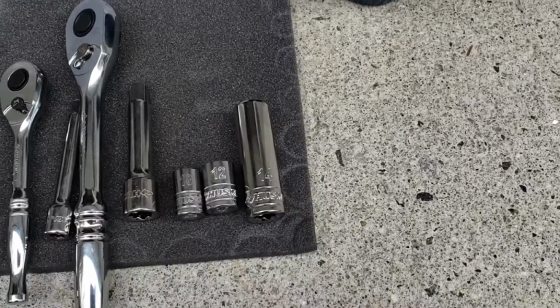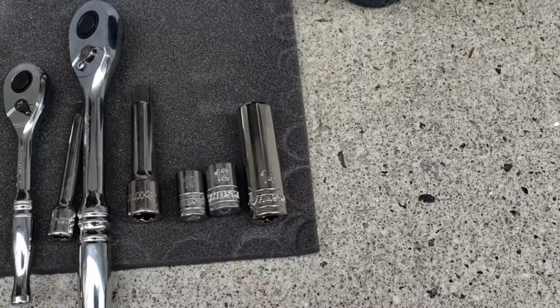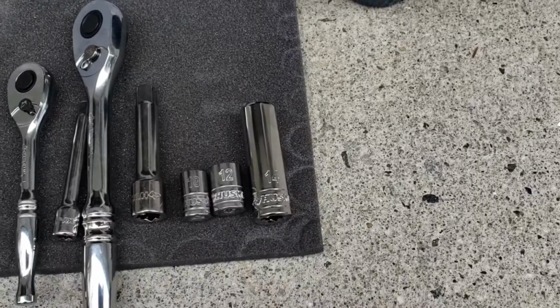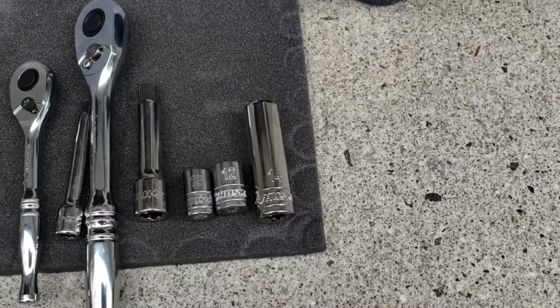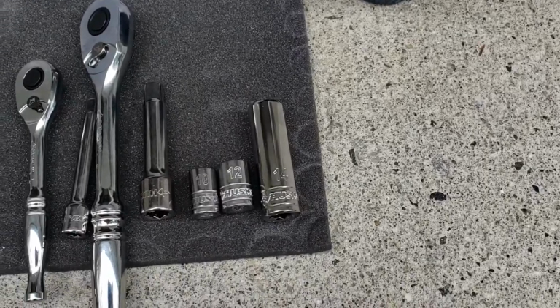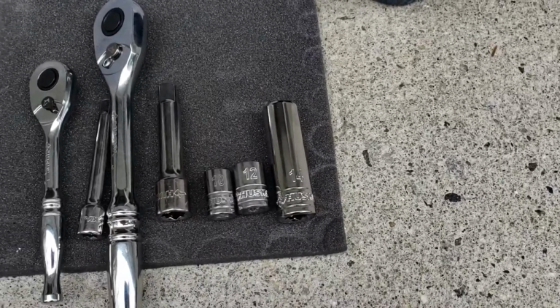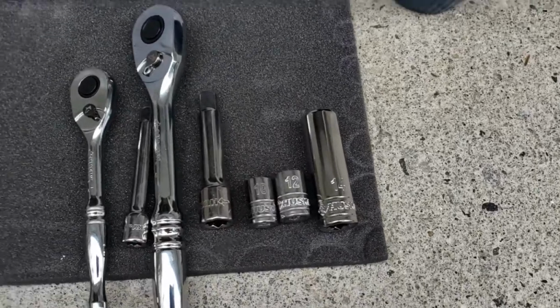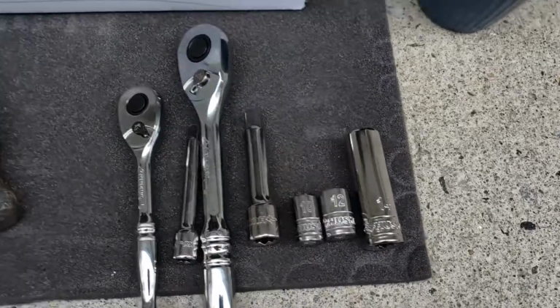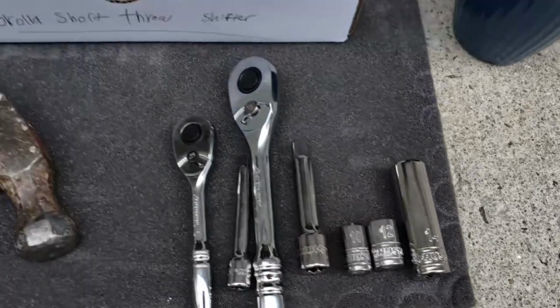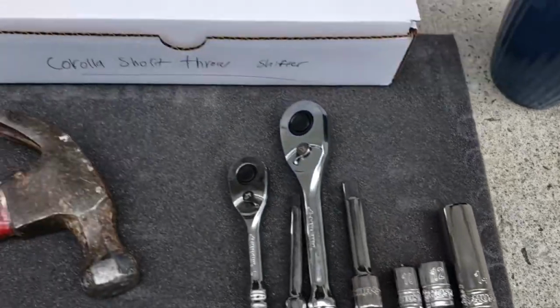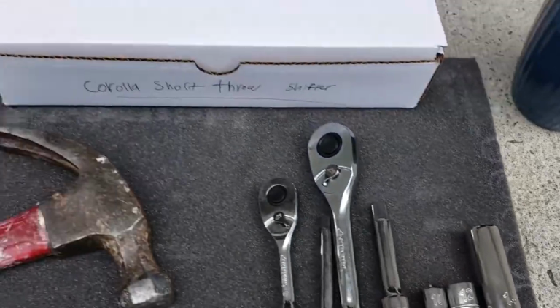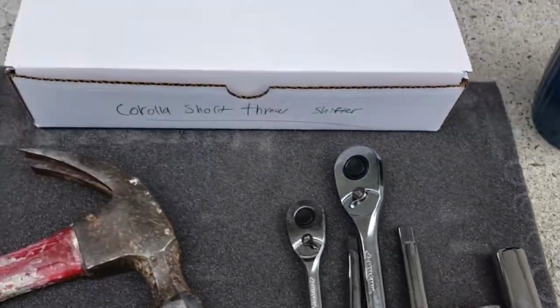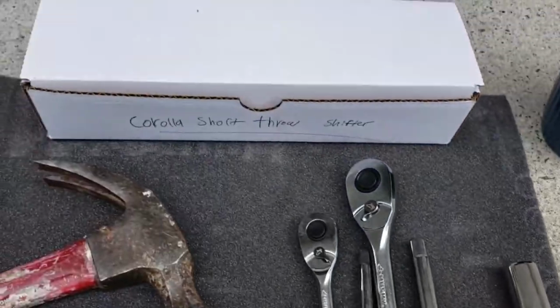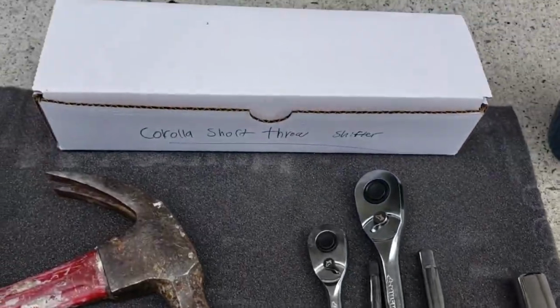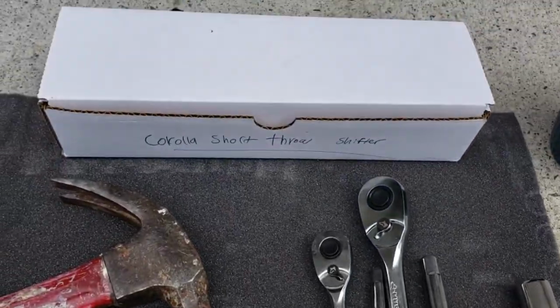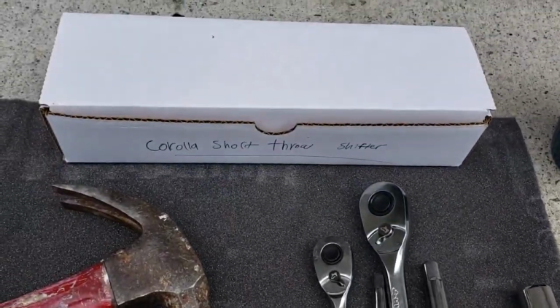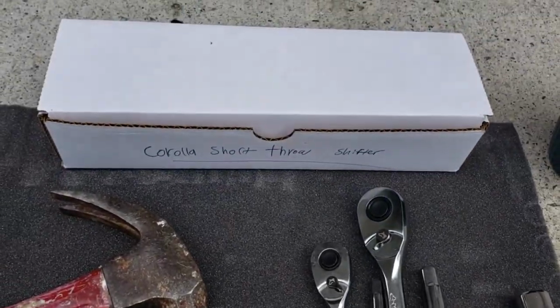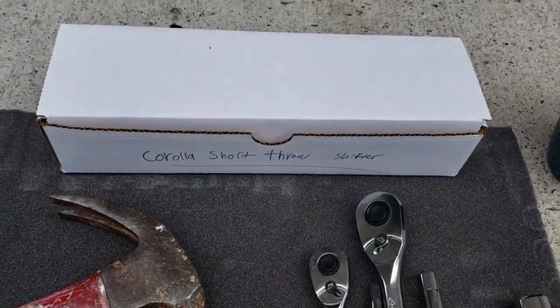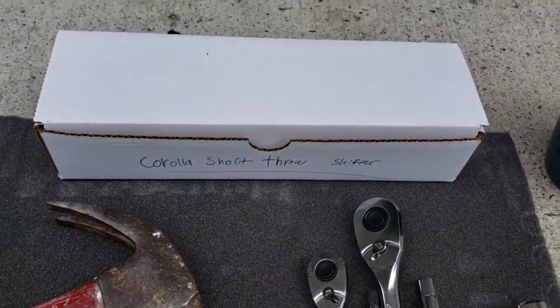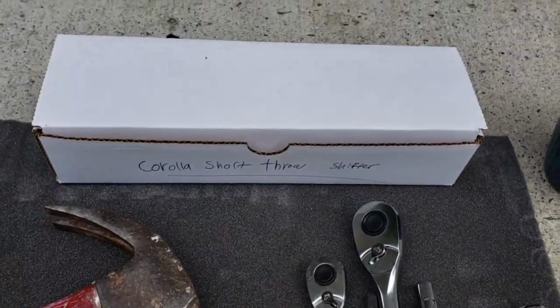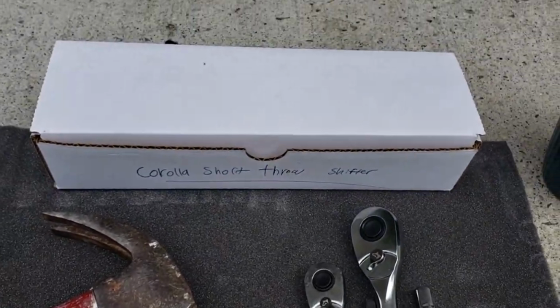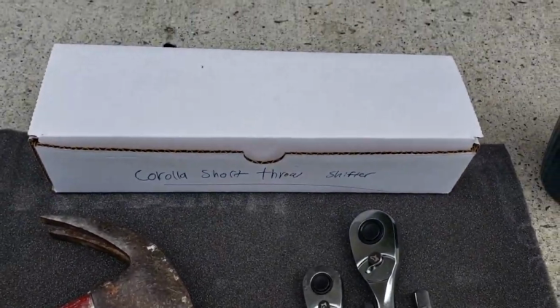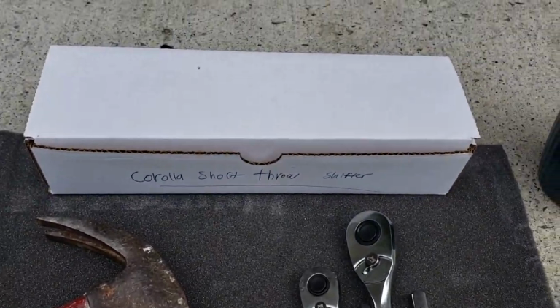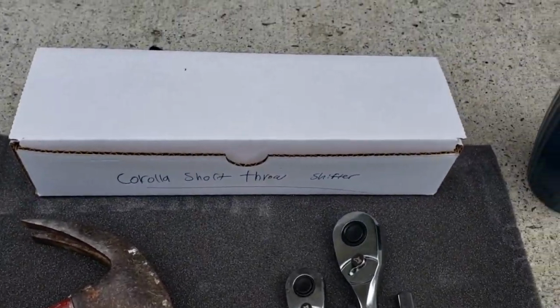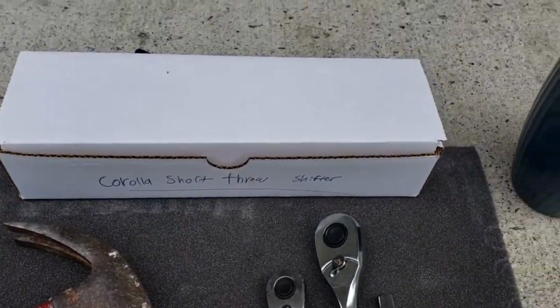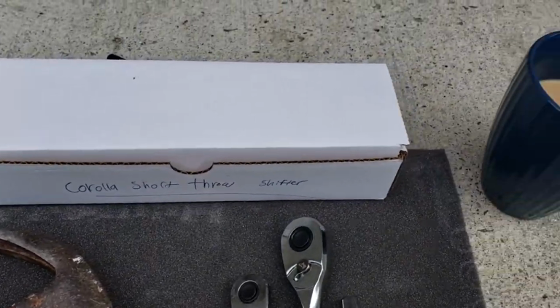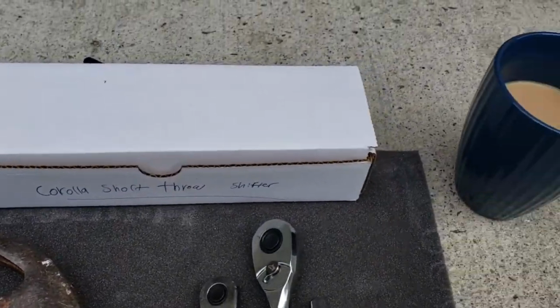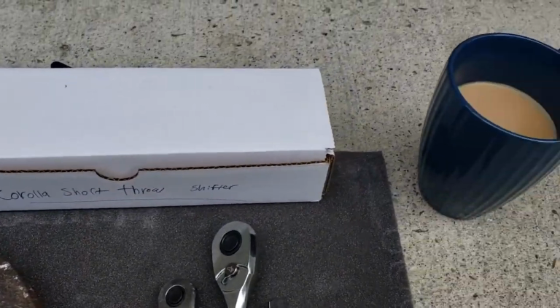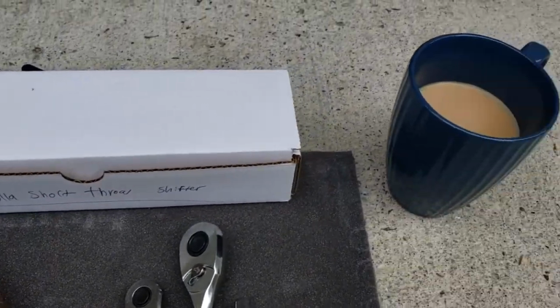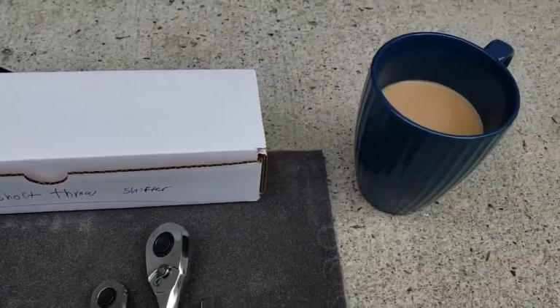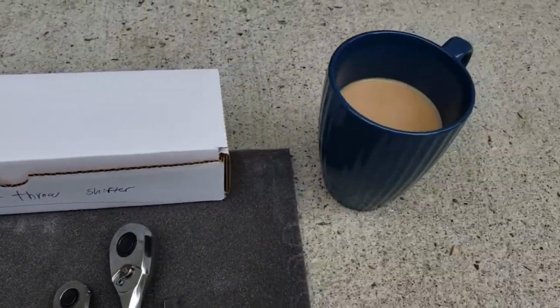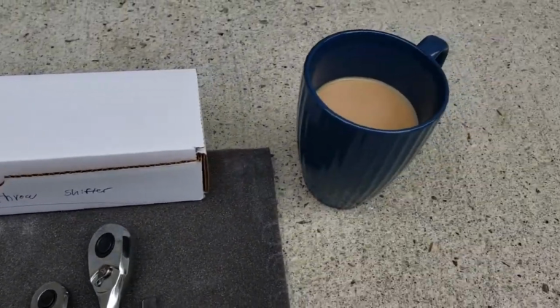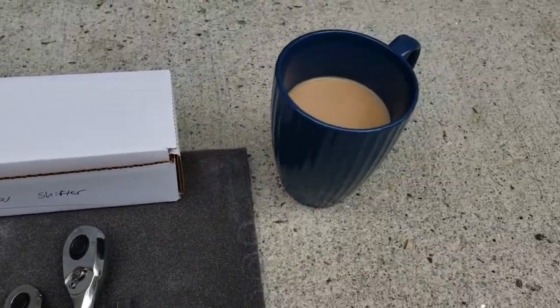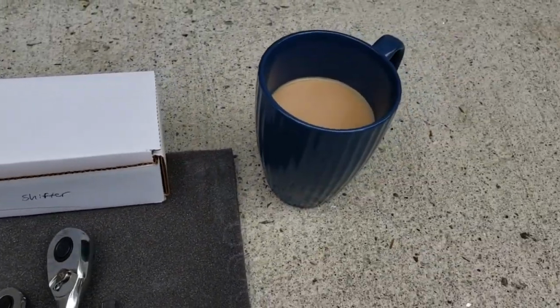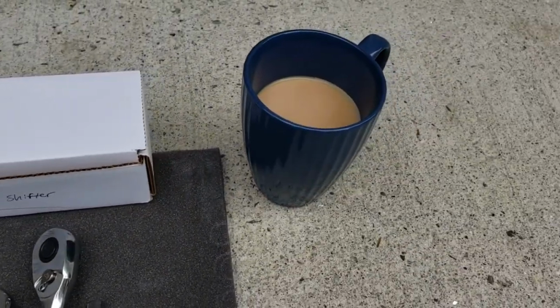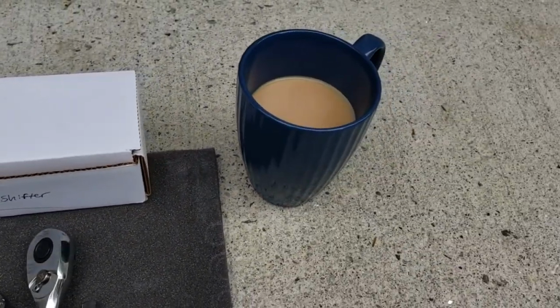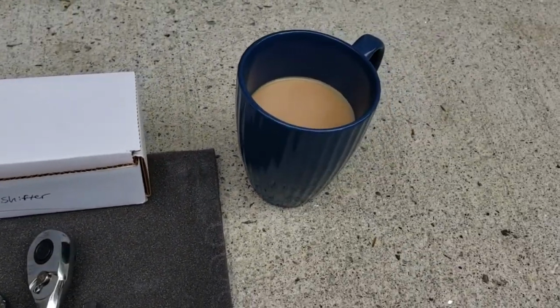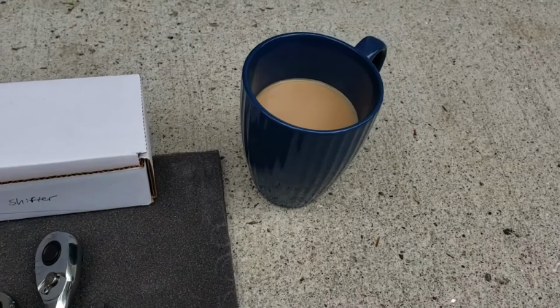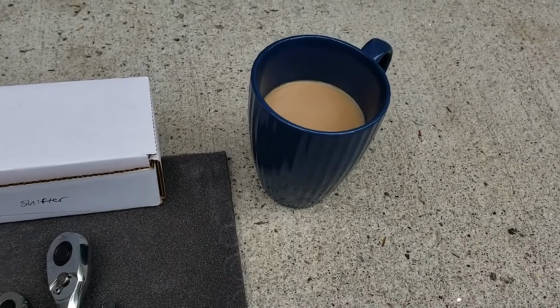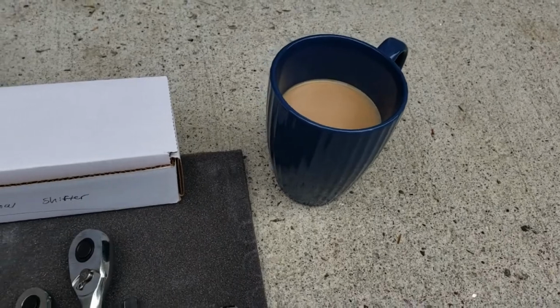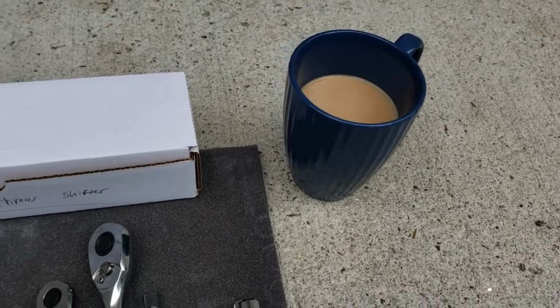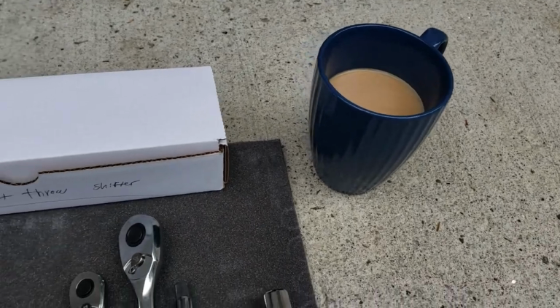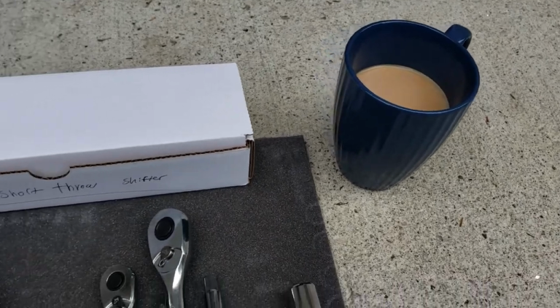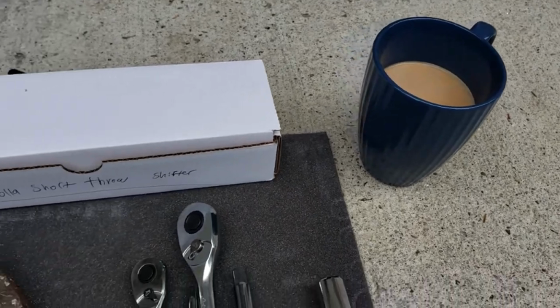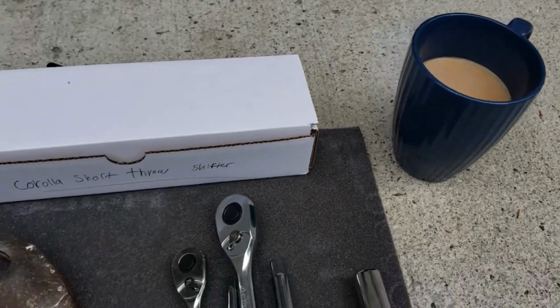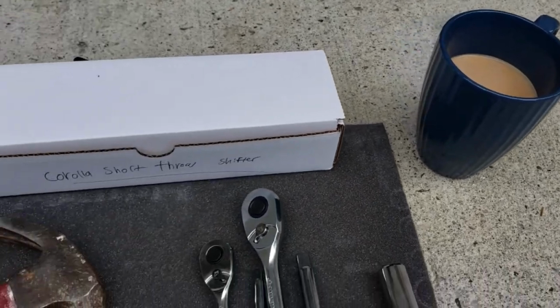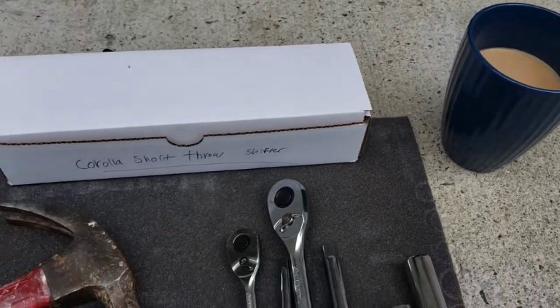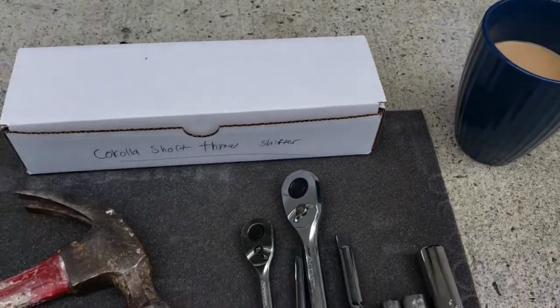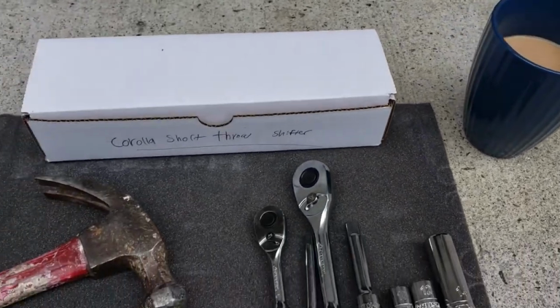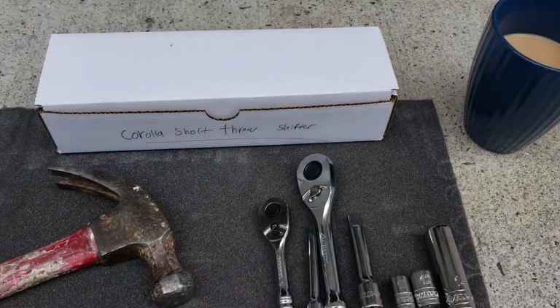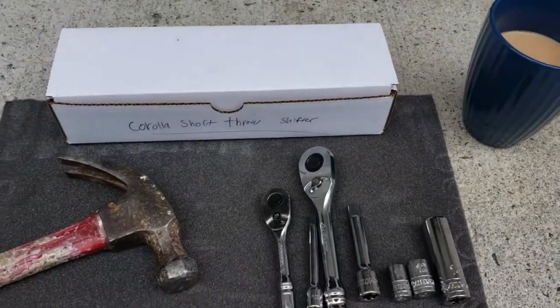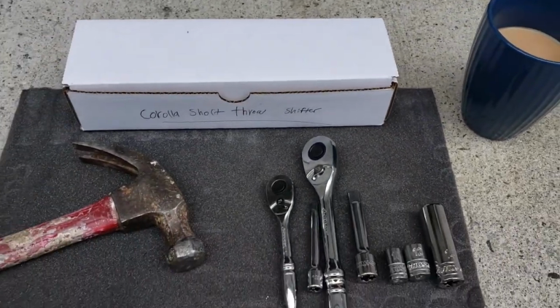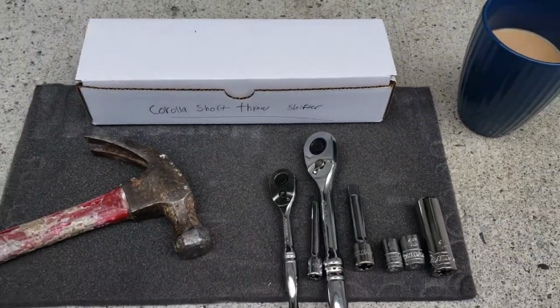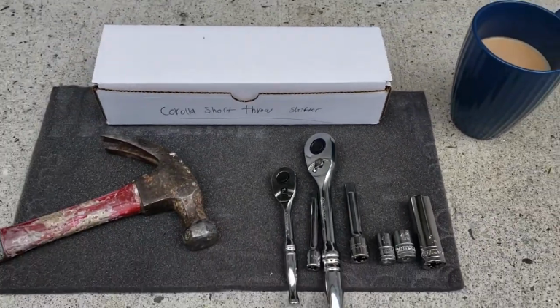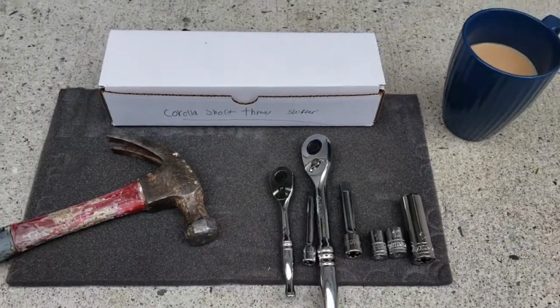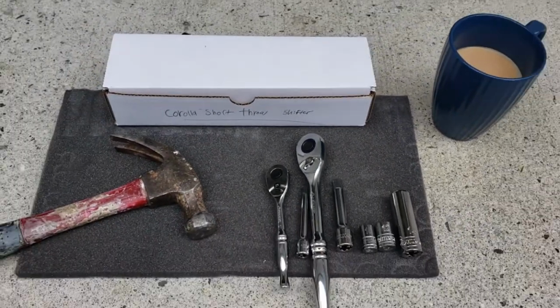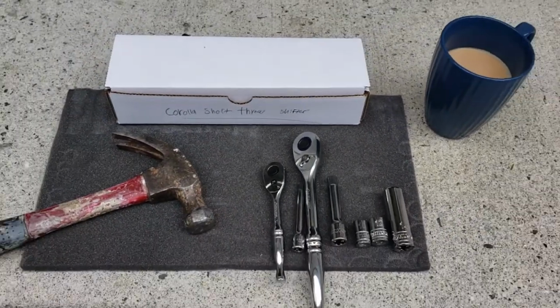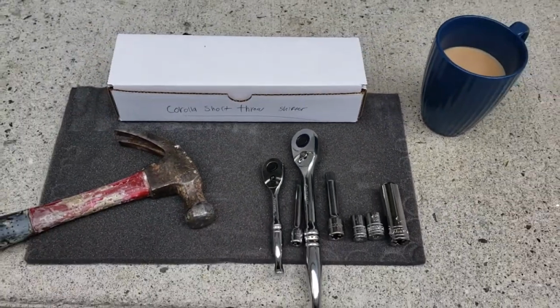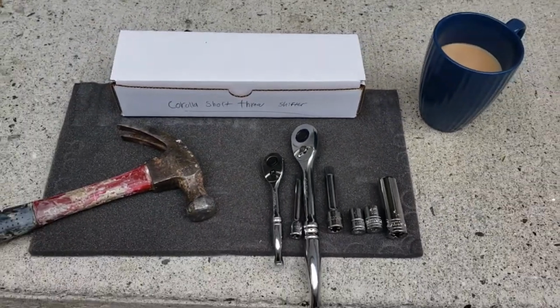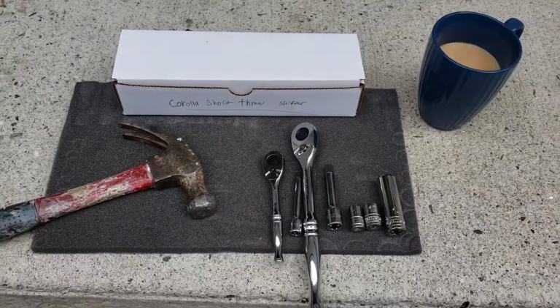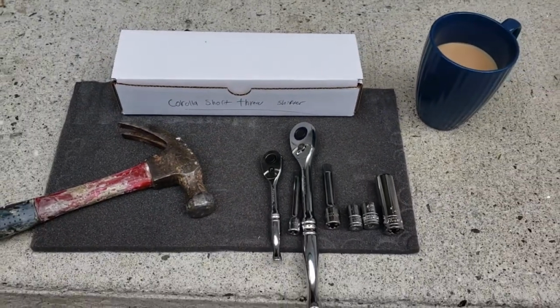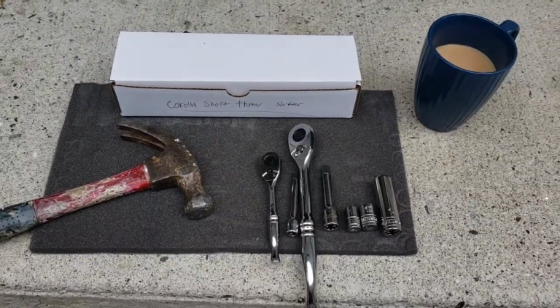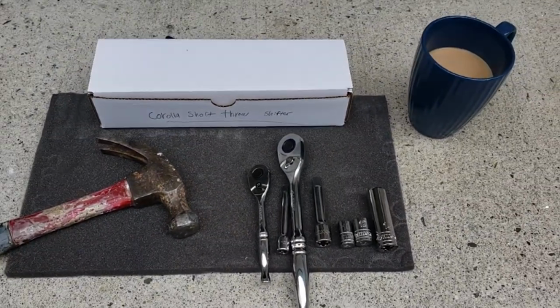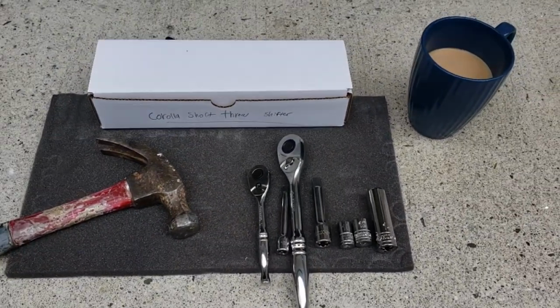Hey guys, today I'm going to show you how to install a short throw shifter on your 2000-2006 Toyota Corolla with a 5-speed manual transmission.